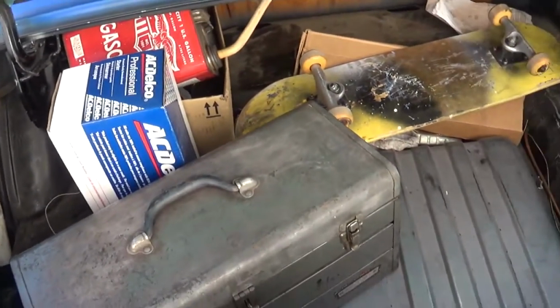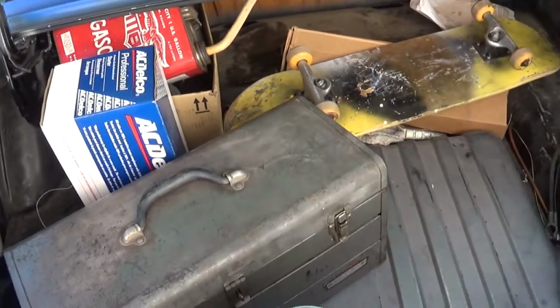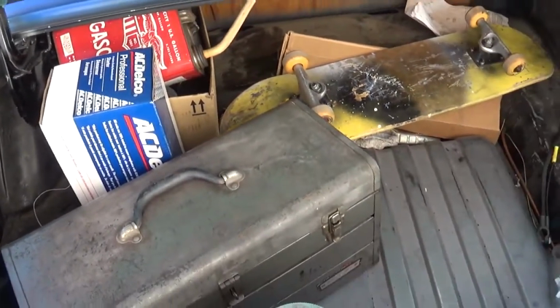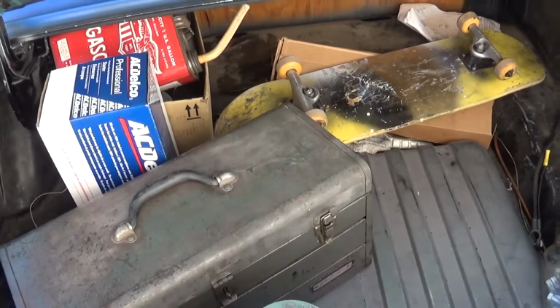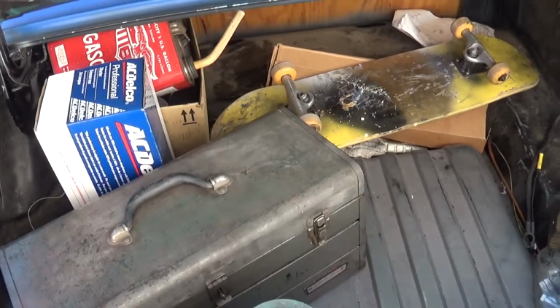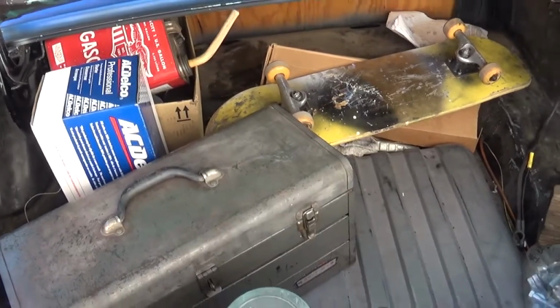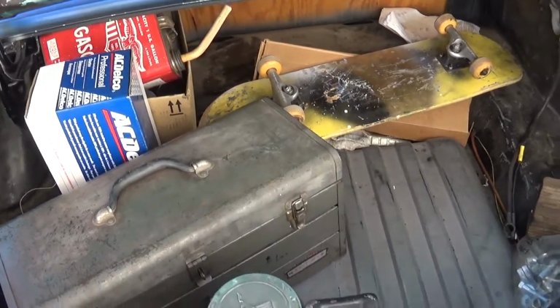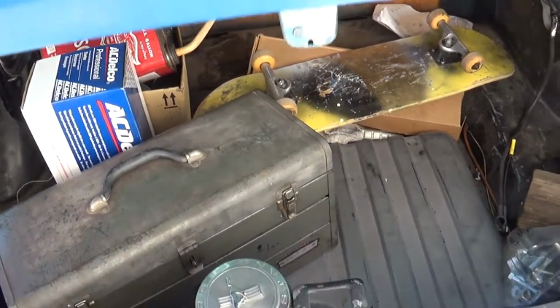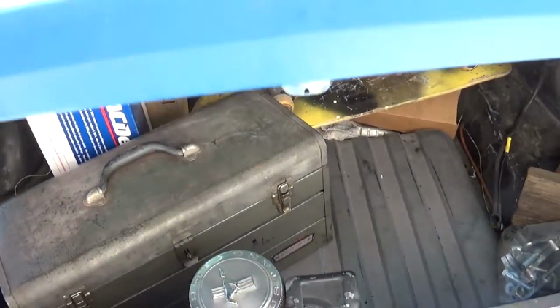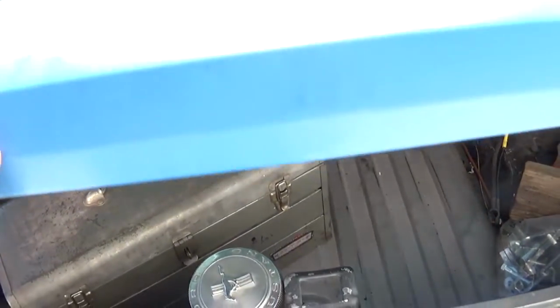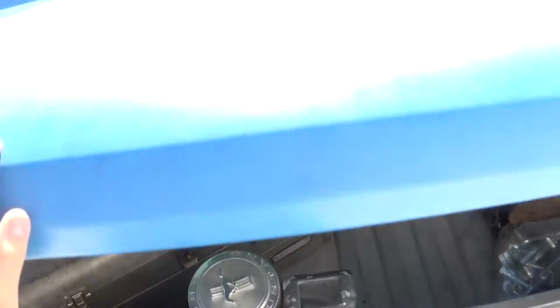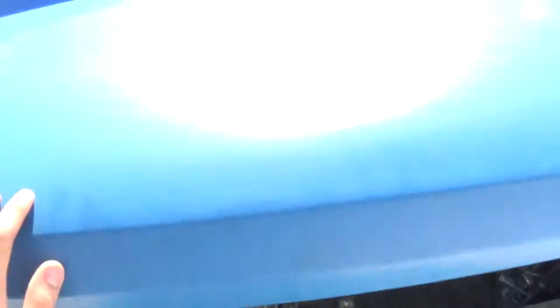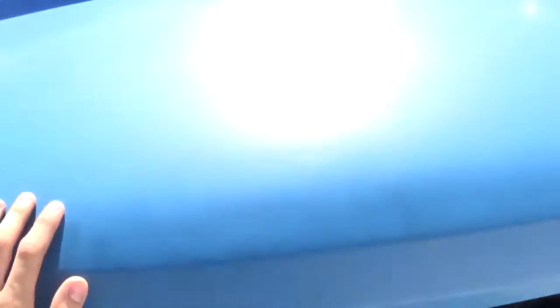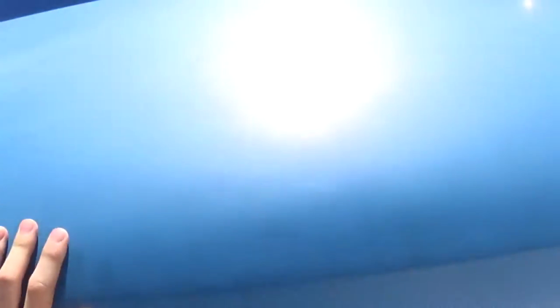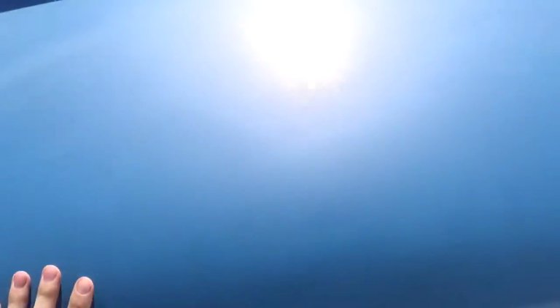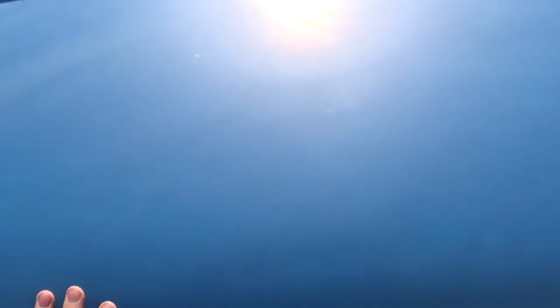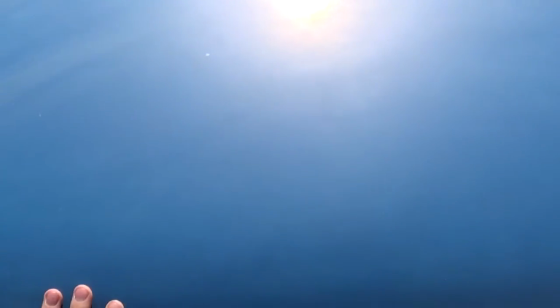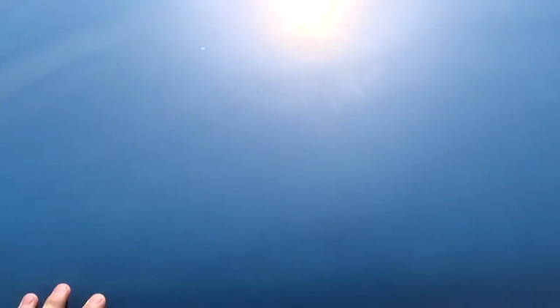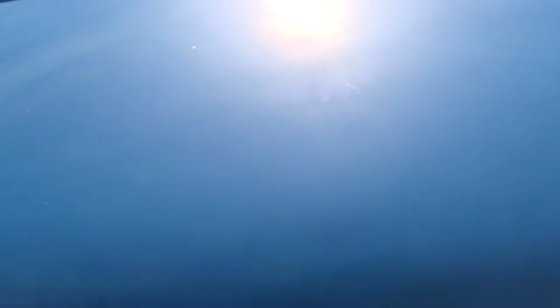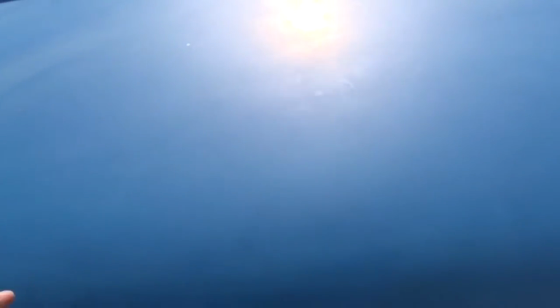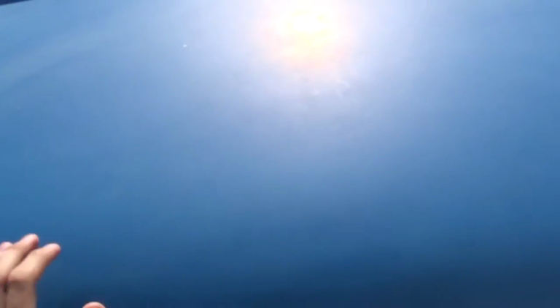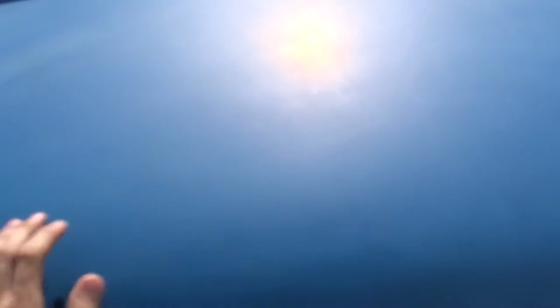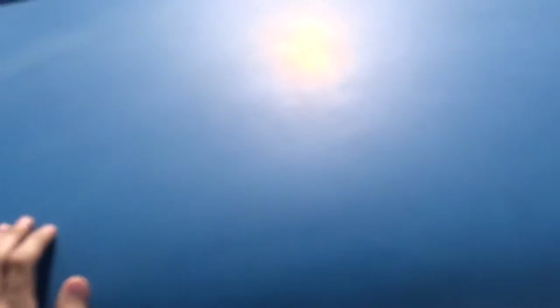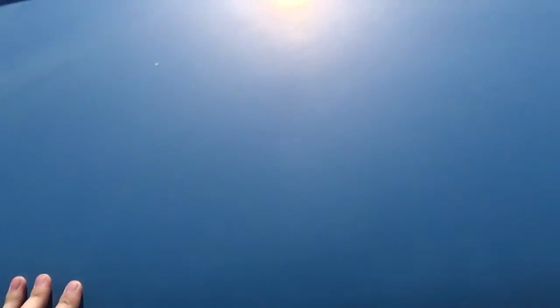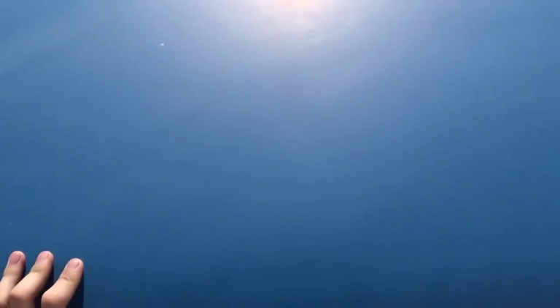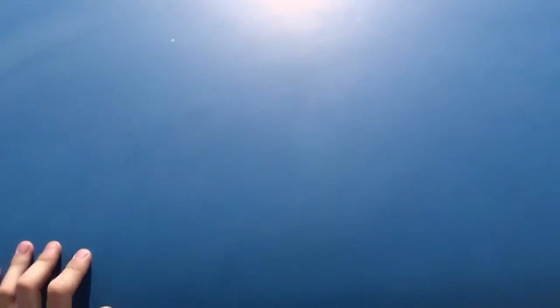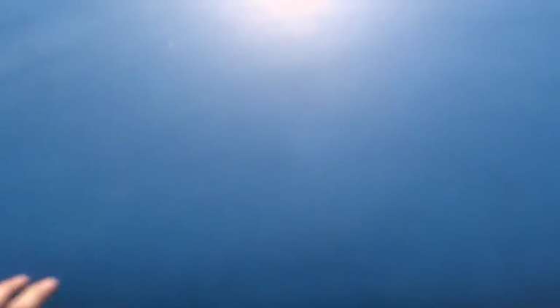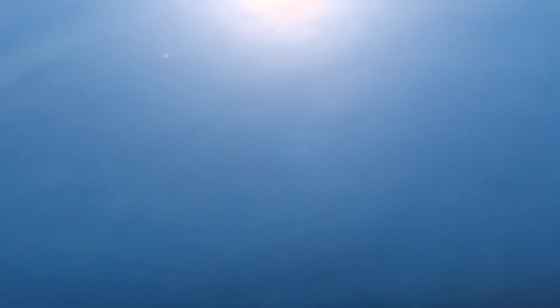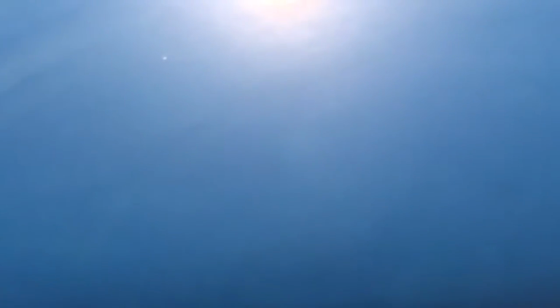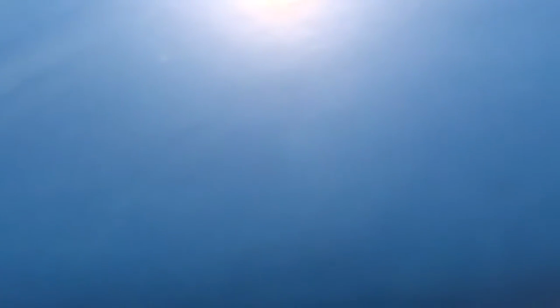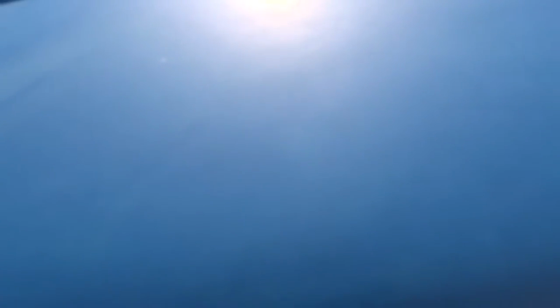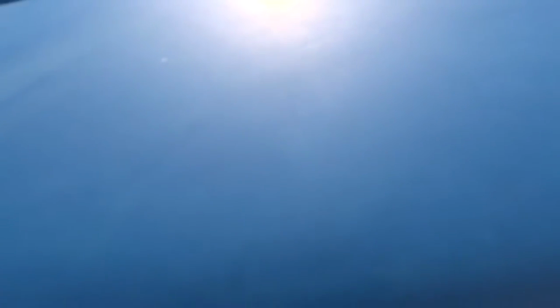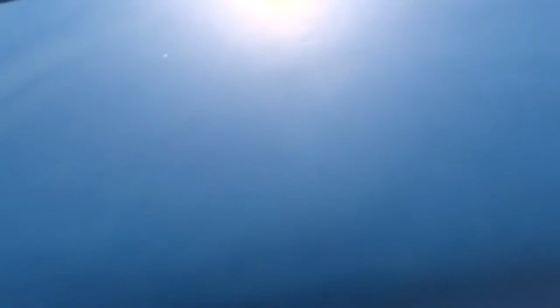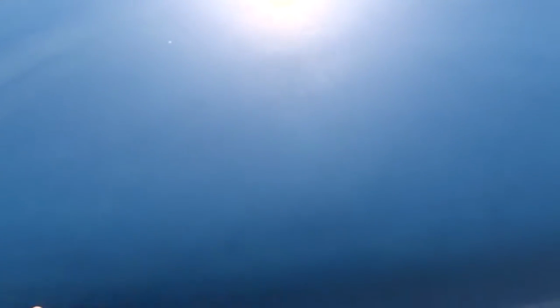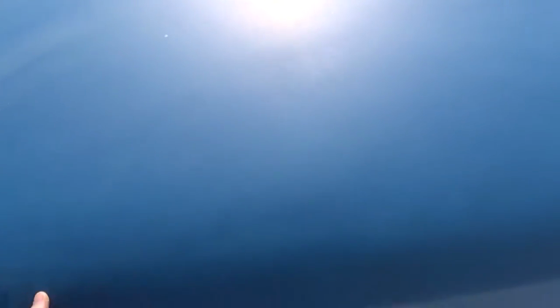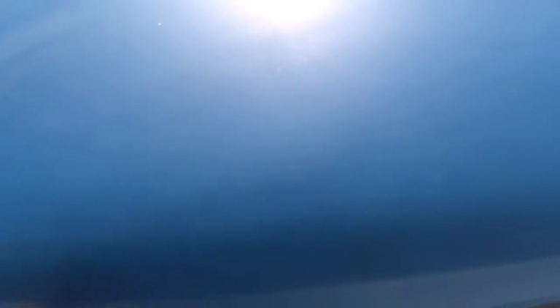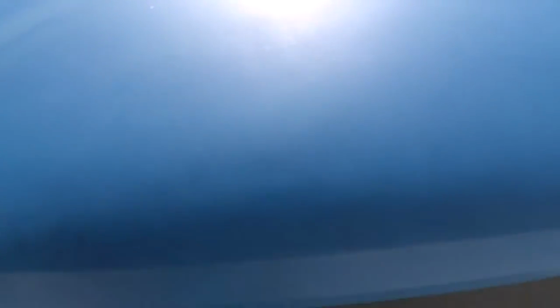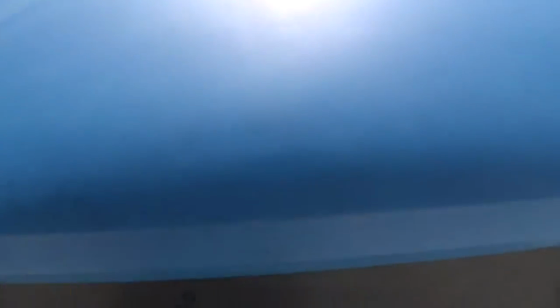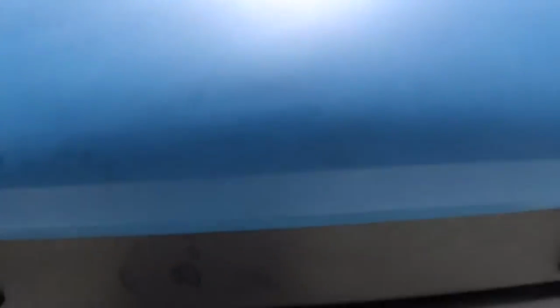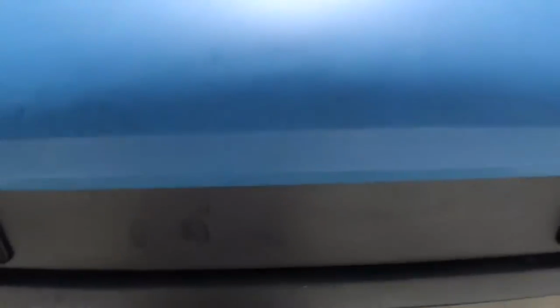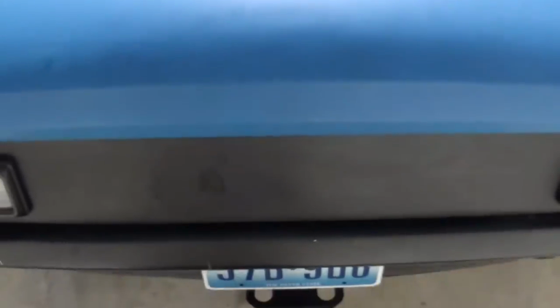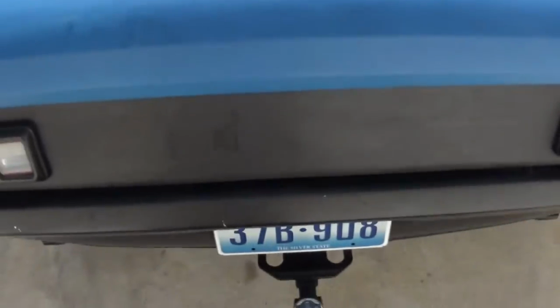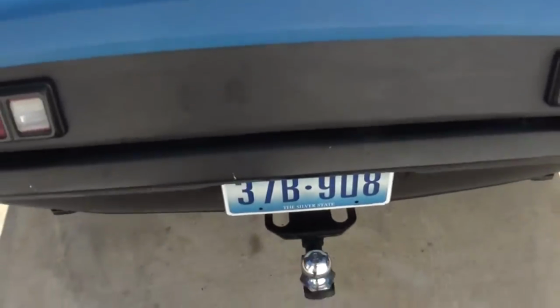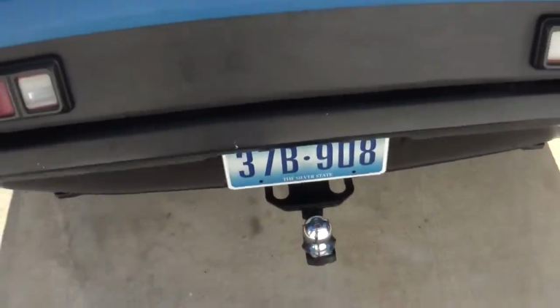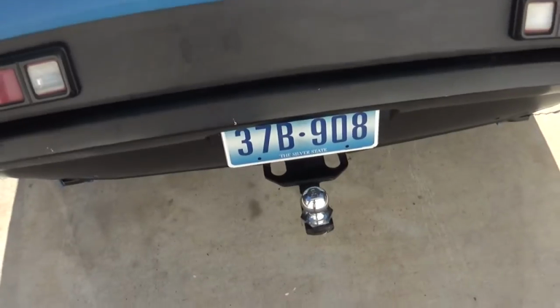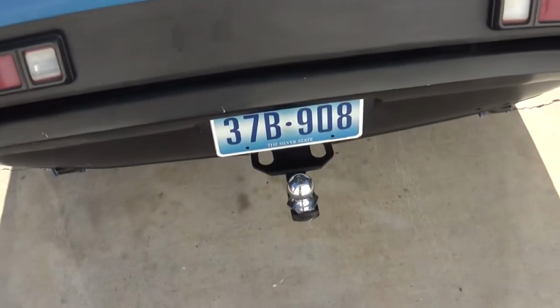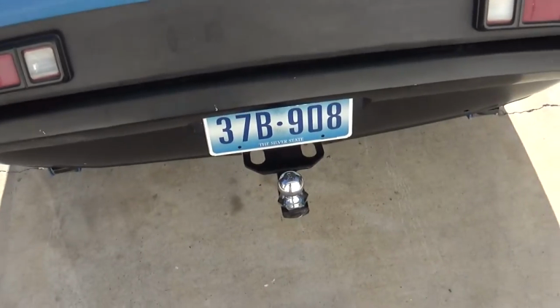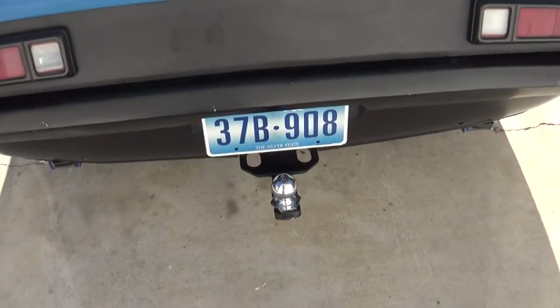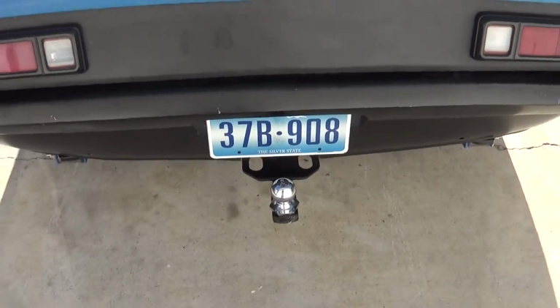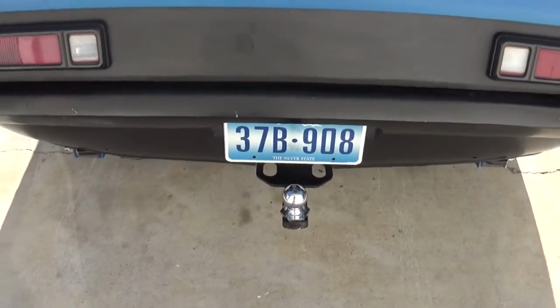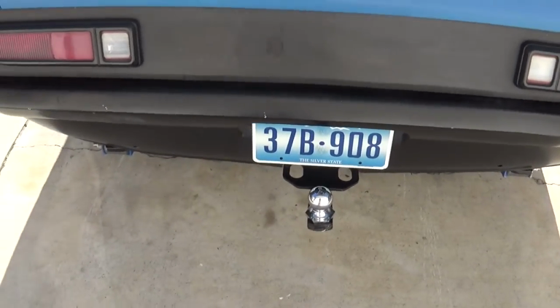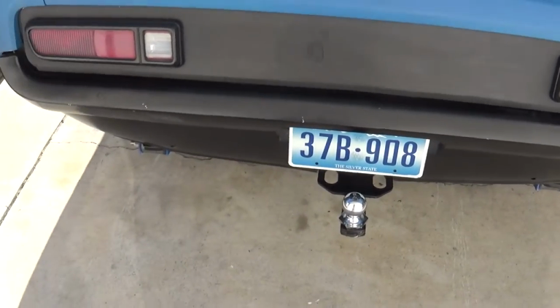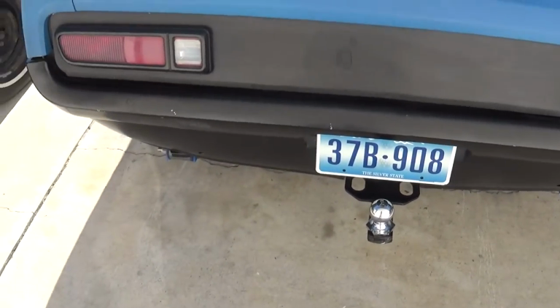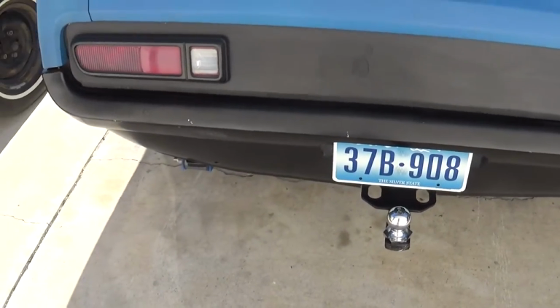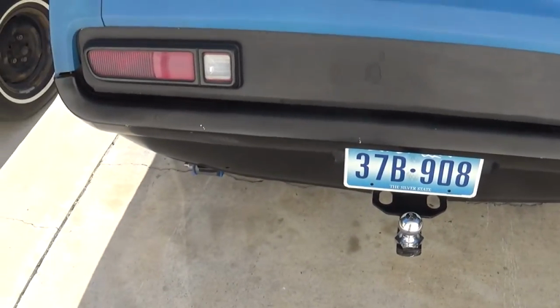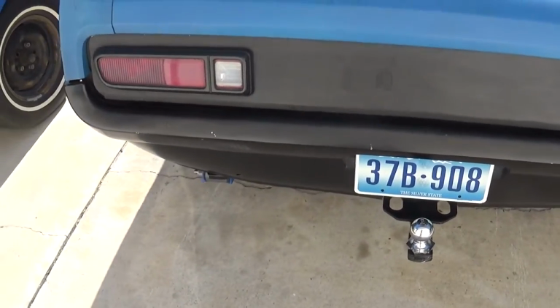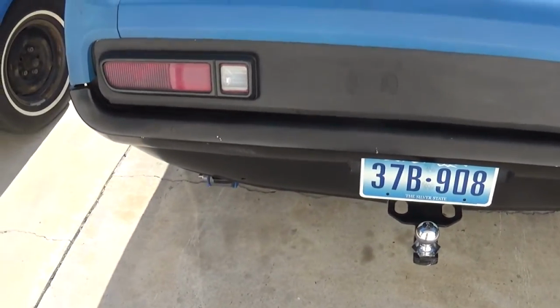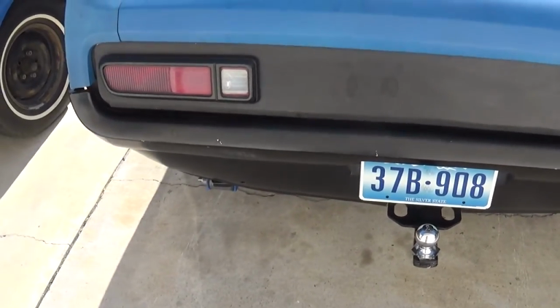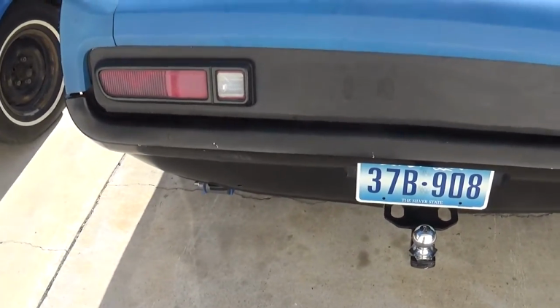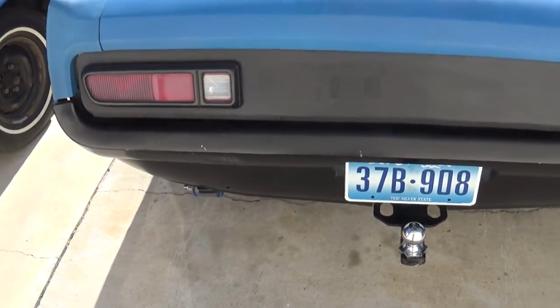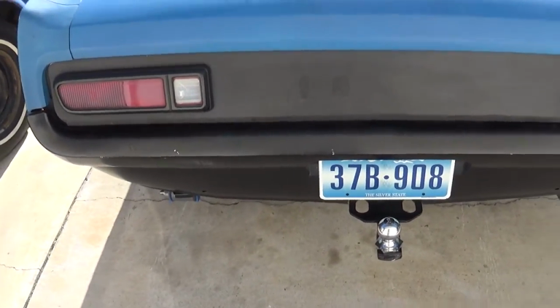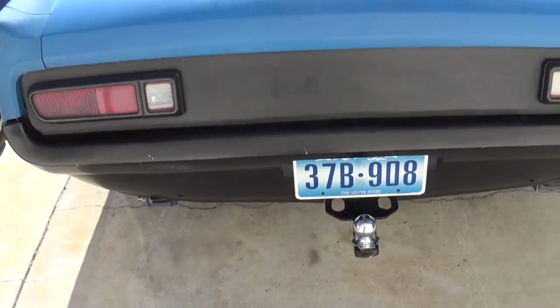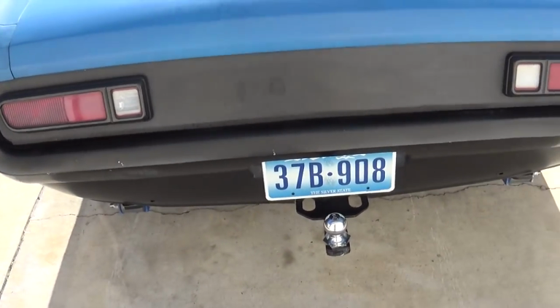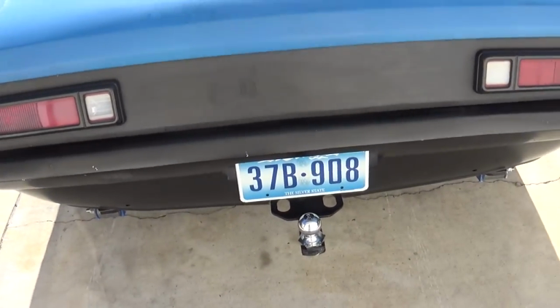So that's that. Got a trailer hitch on a '65 Mustang.